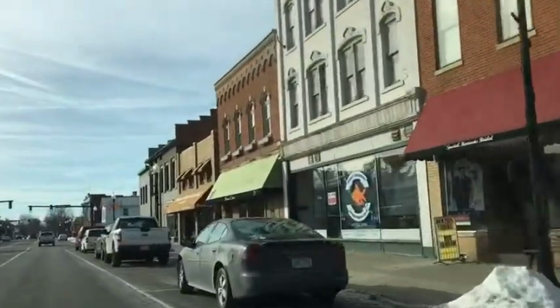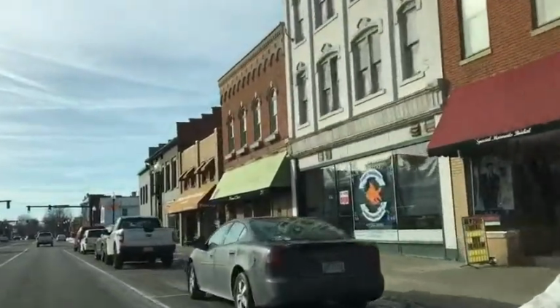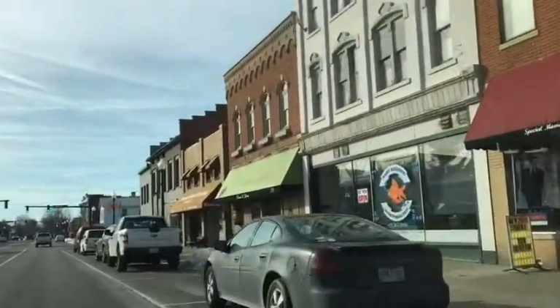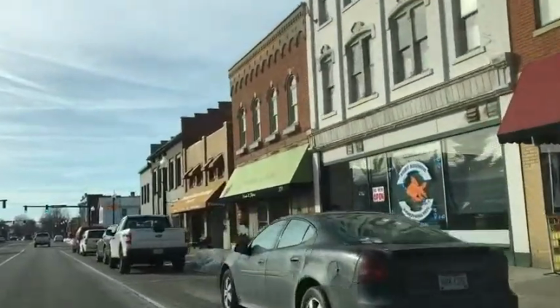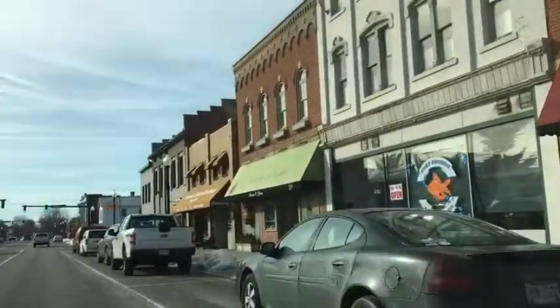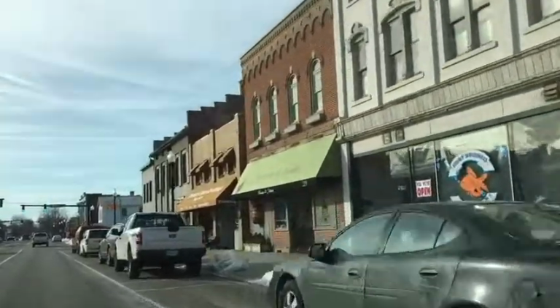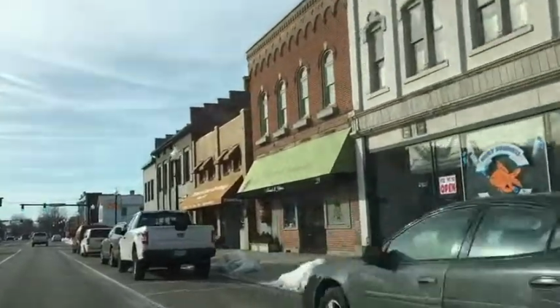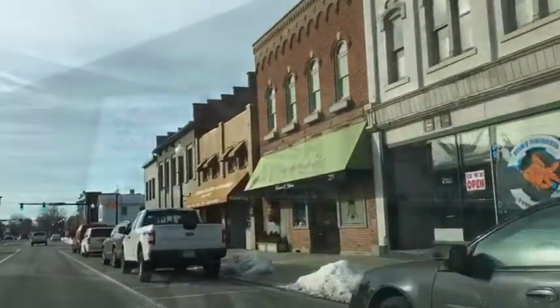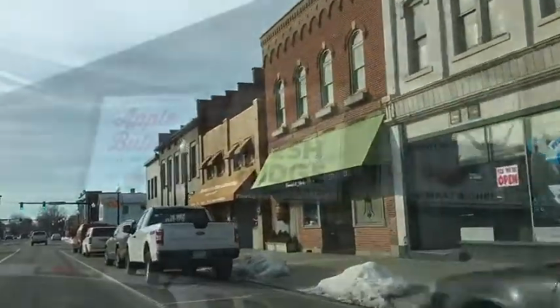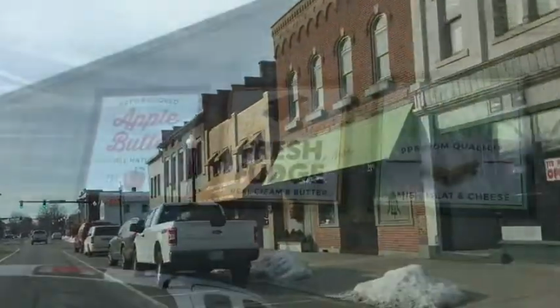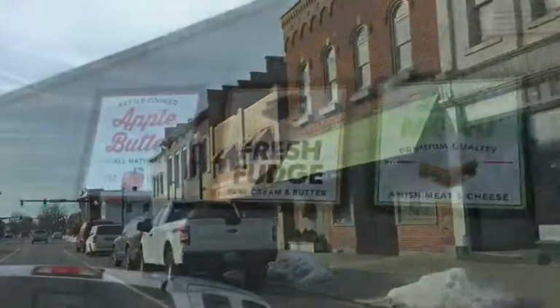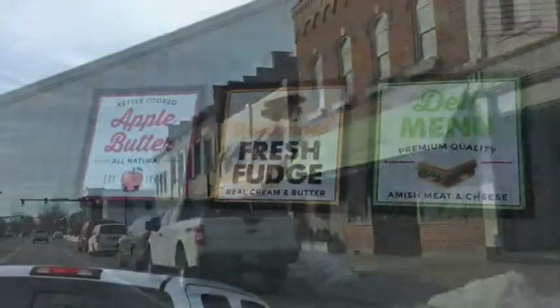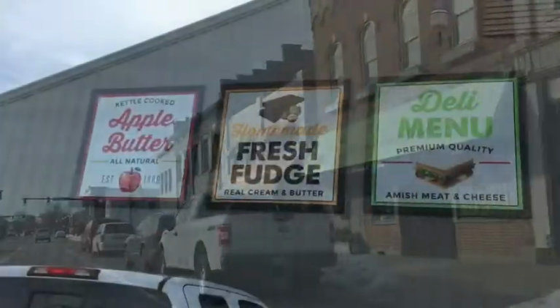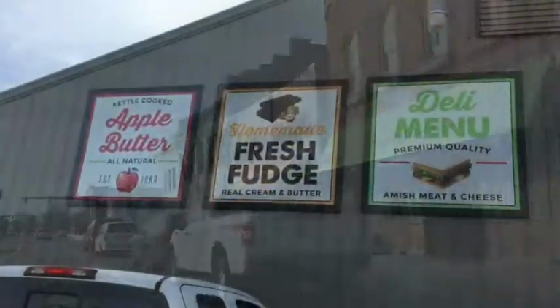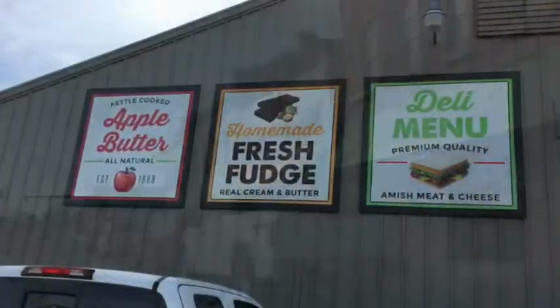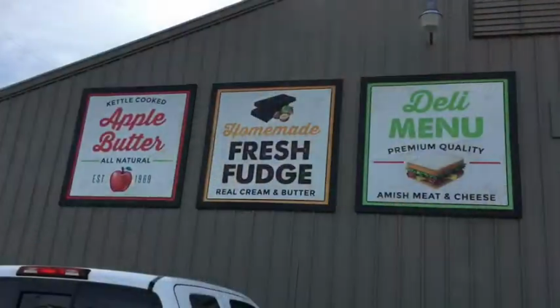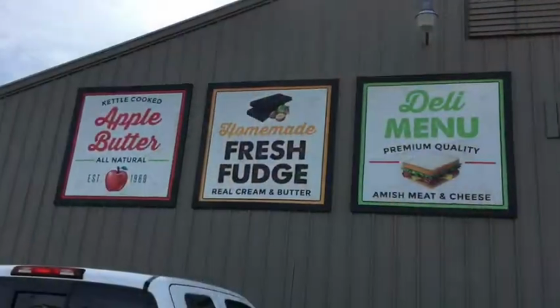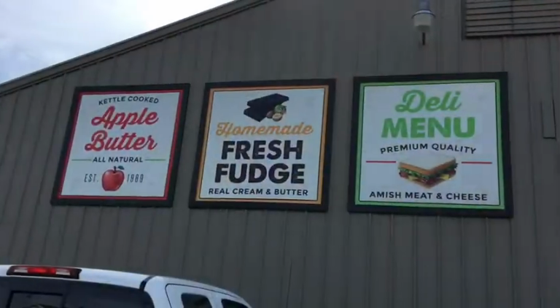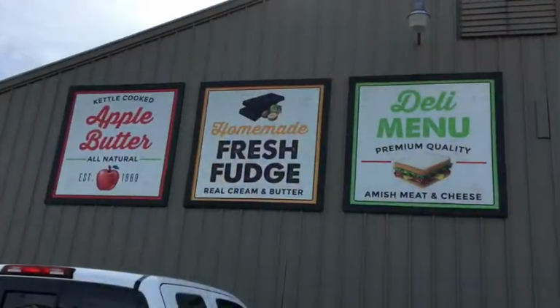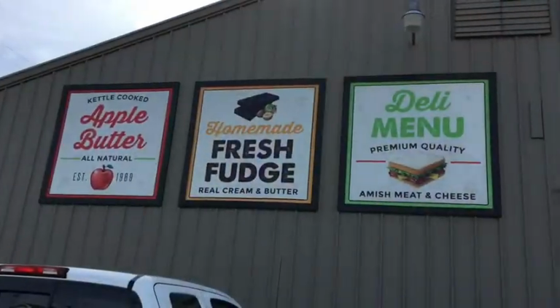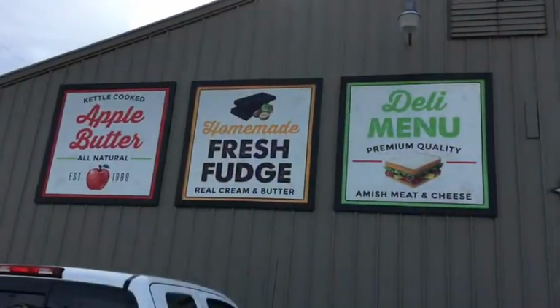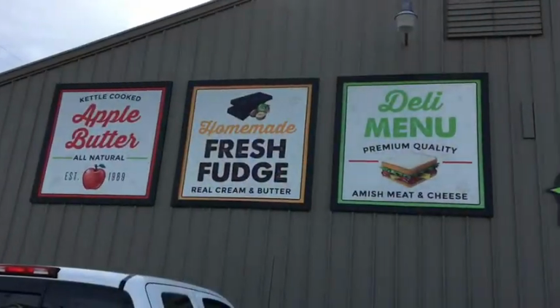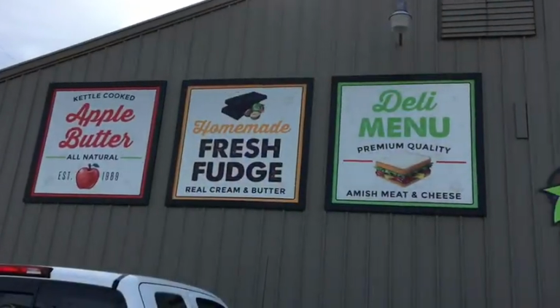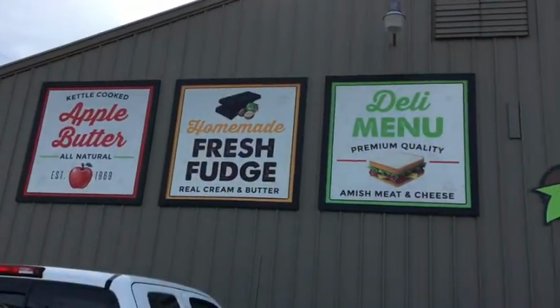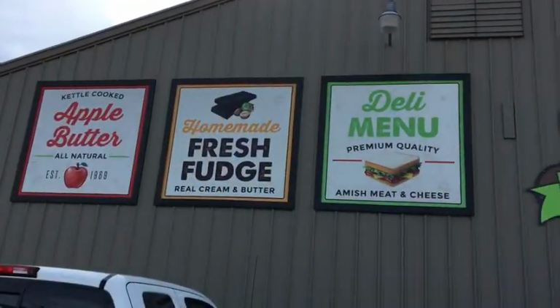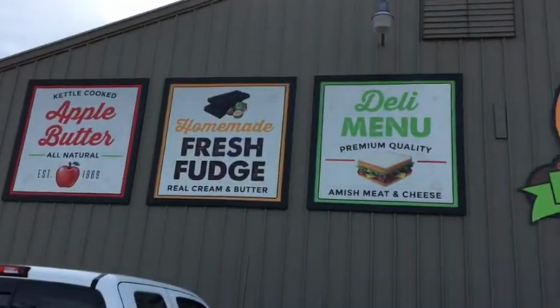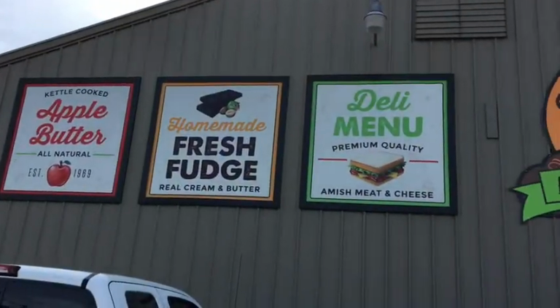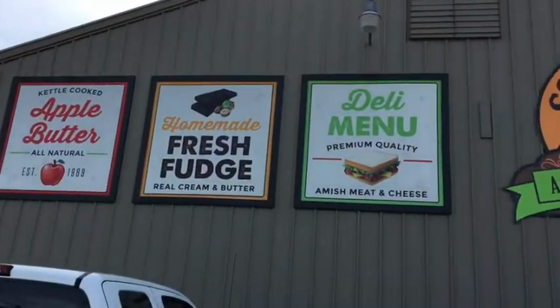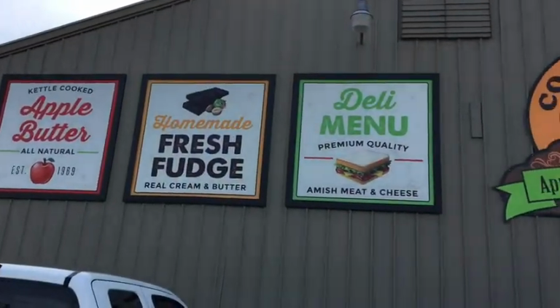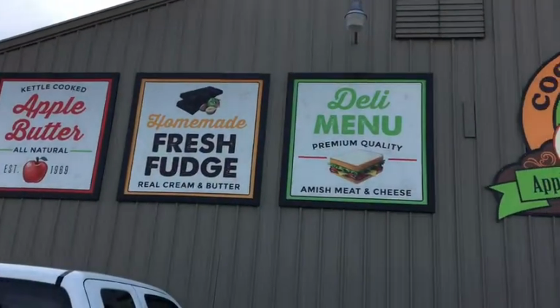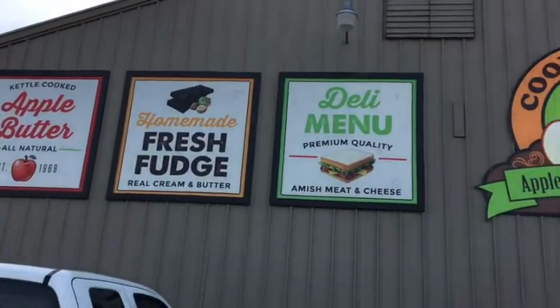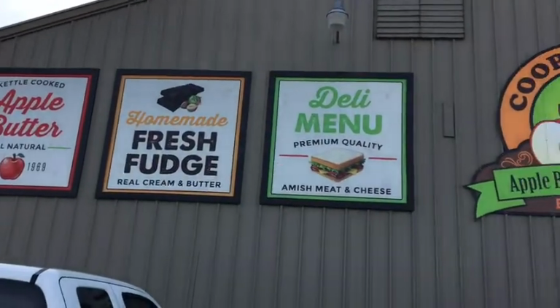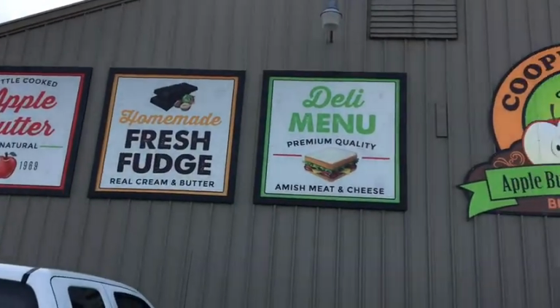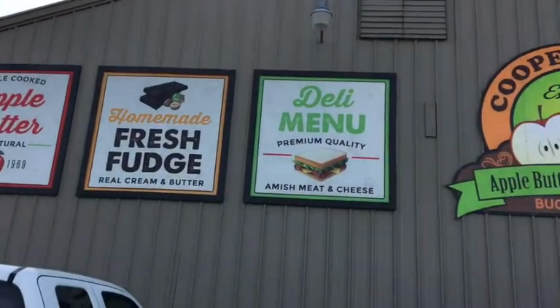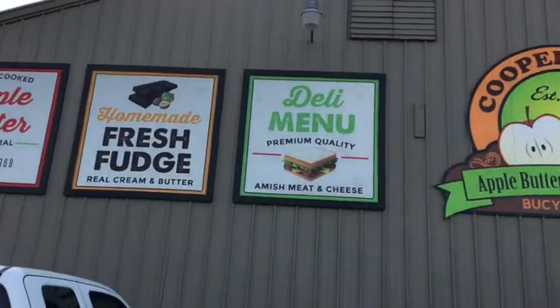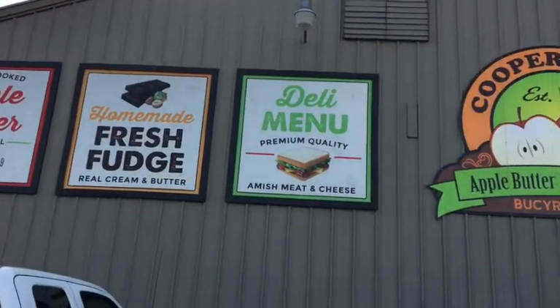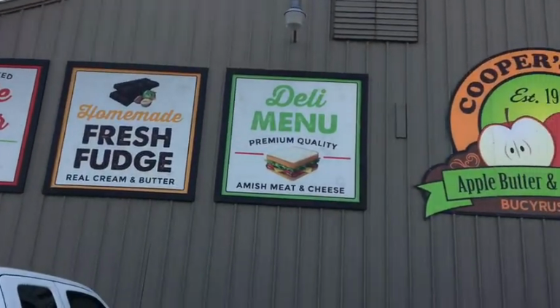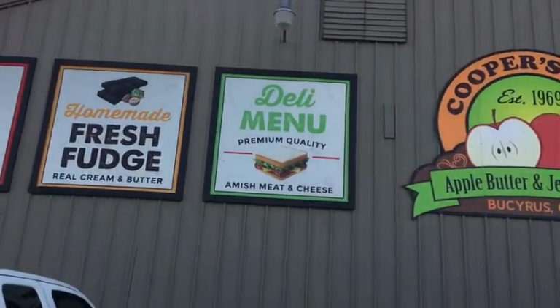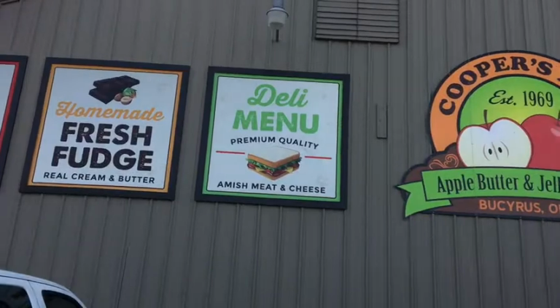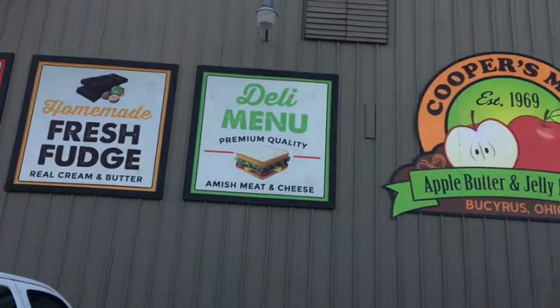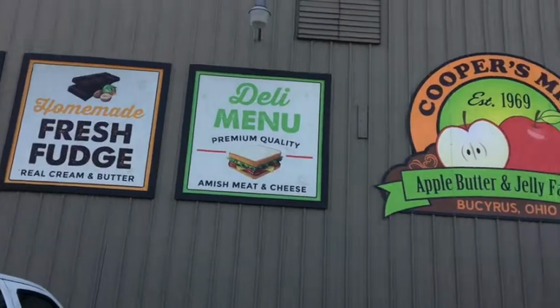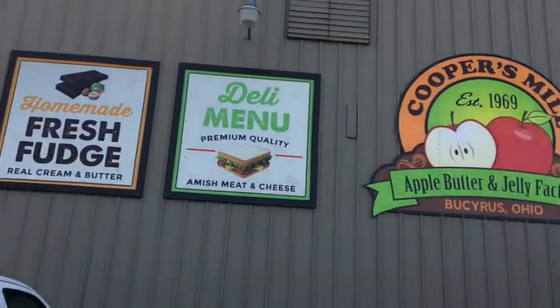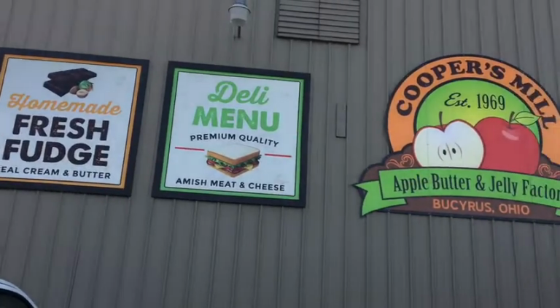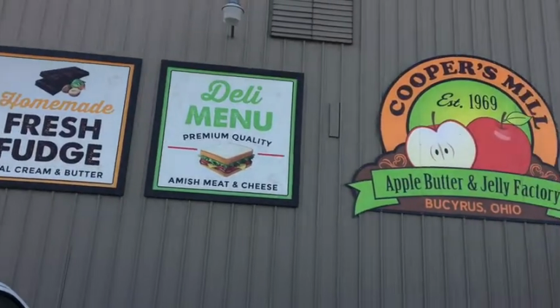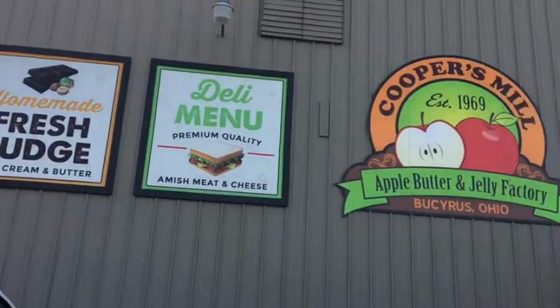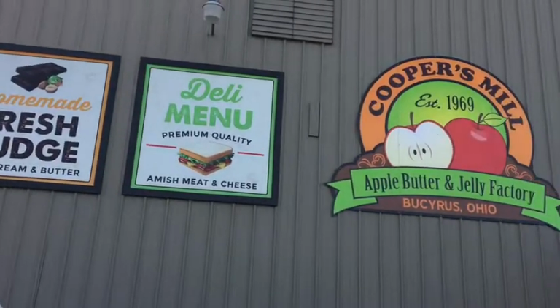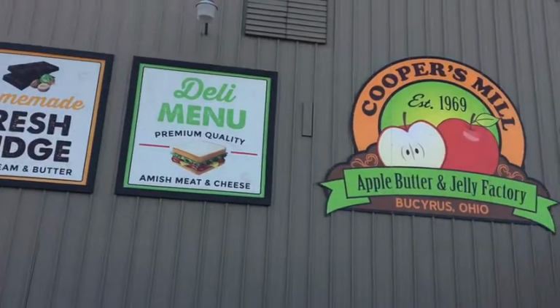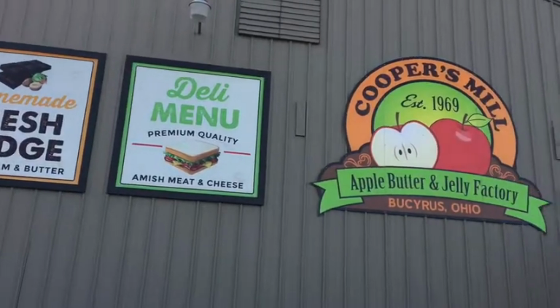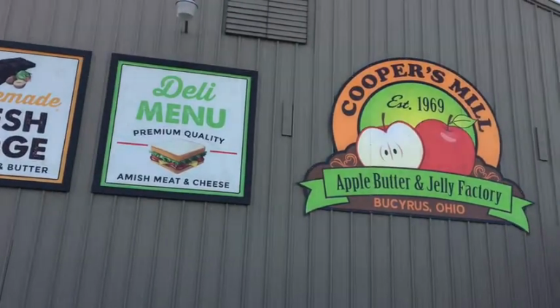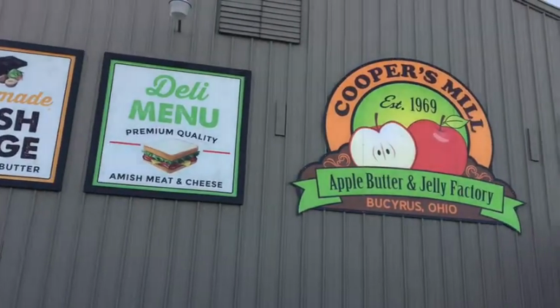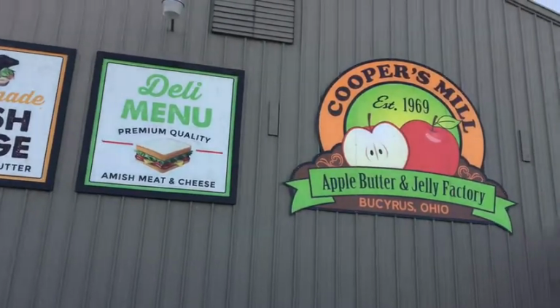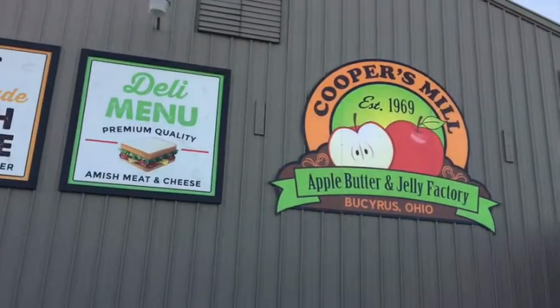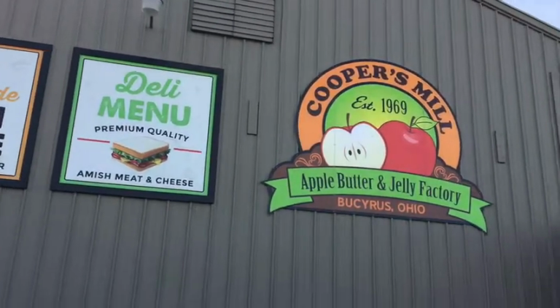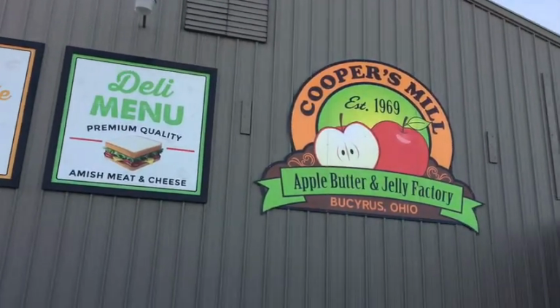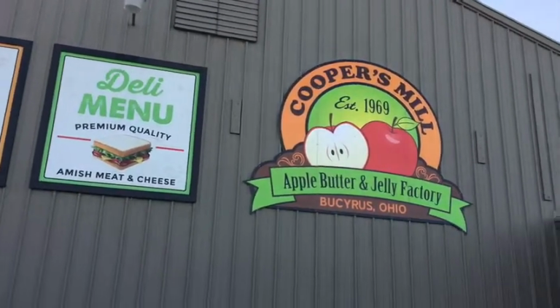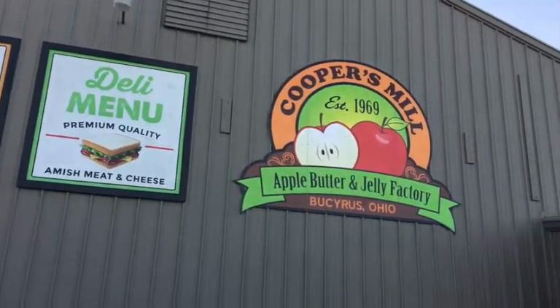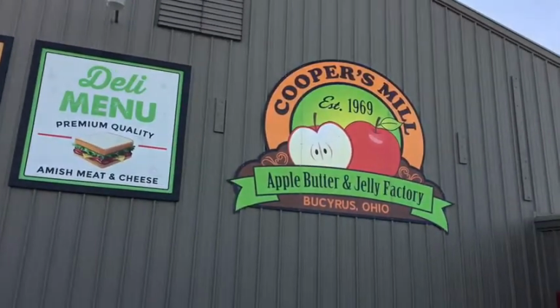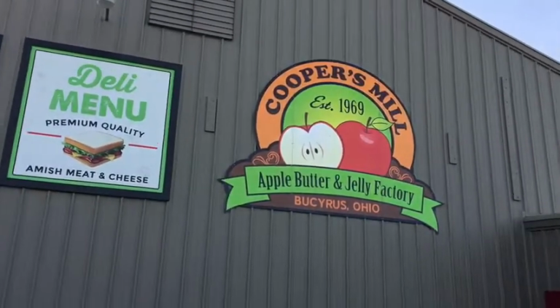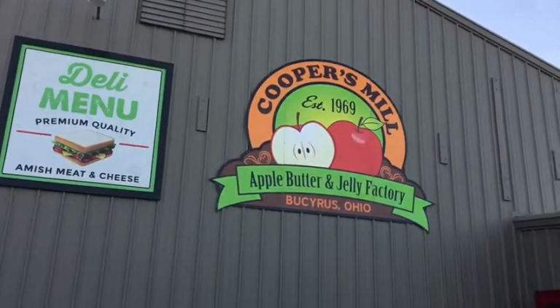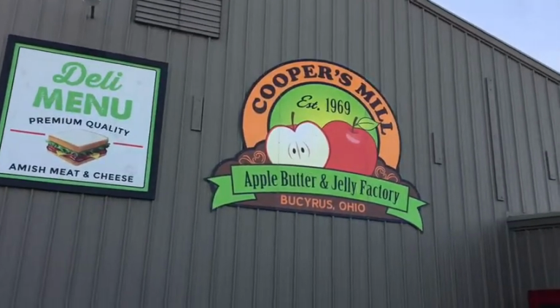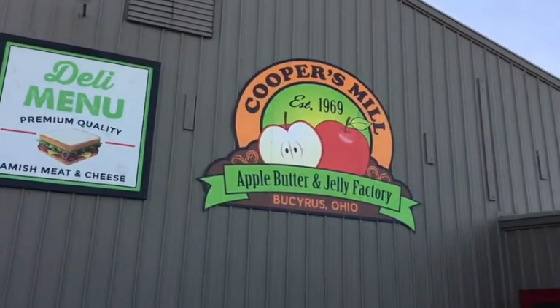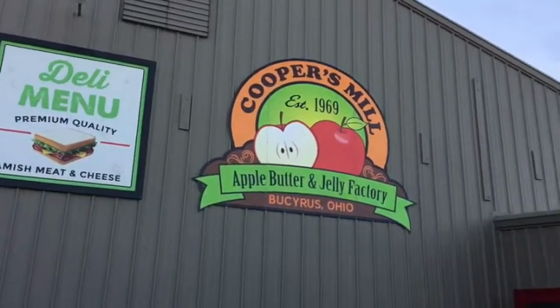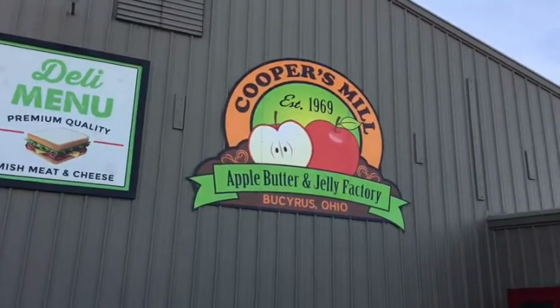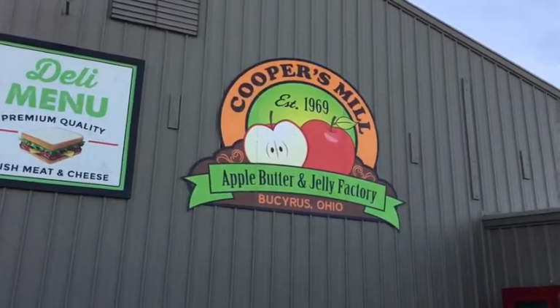We are at Cooper's Mill at the north end of Osiris. We make jams, jellies, apple butter, all kinds of homemade goodies.